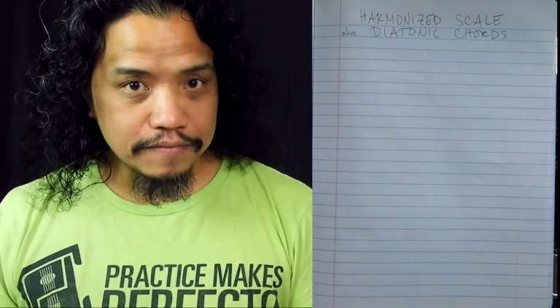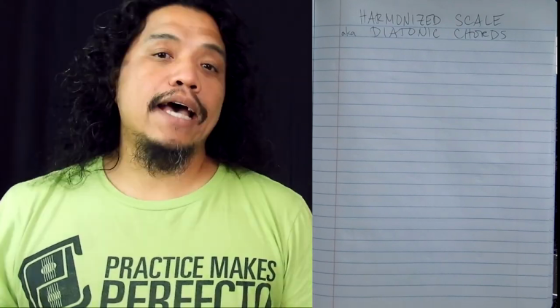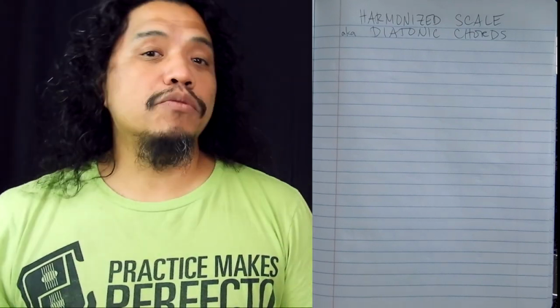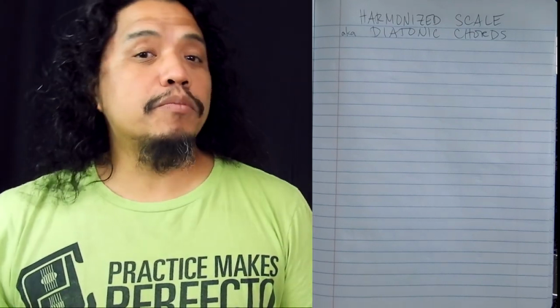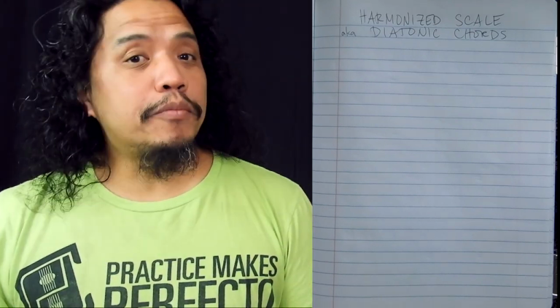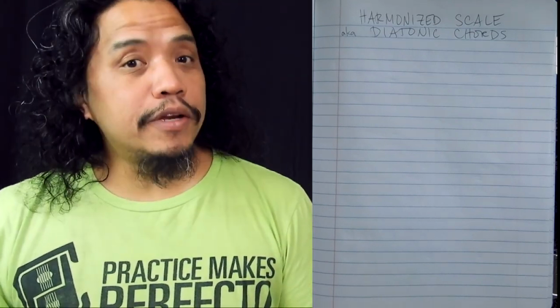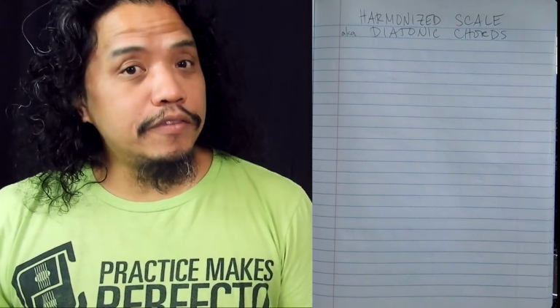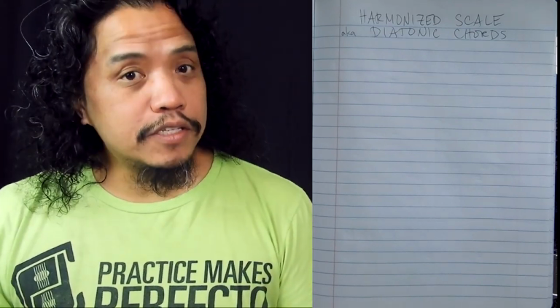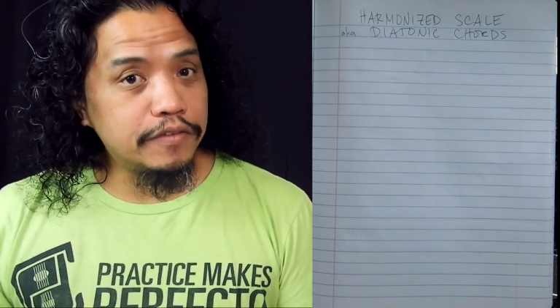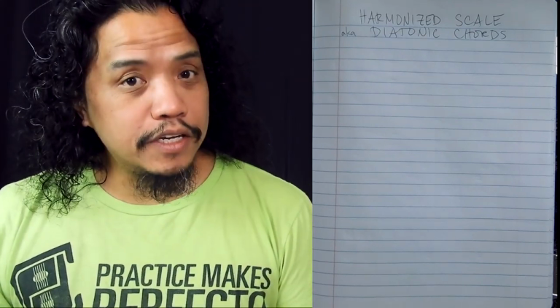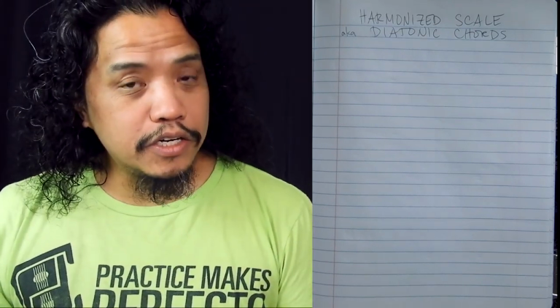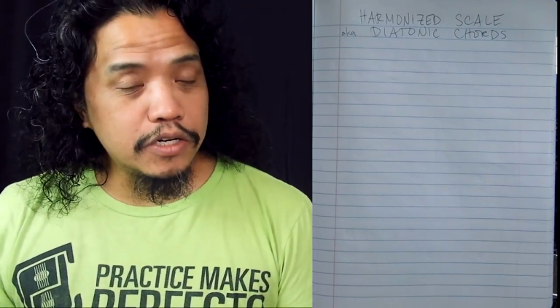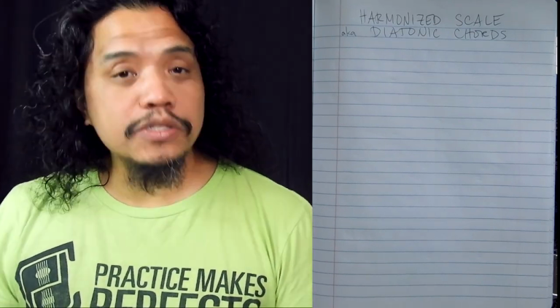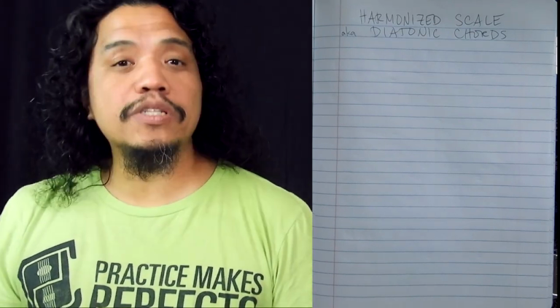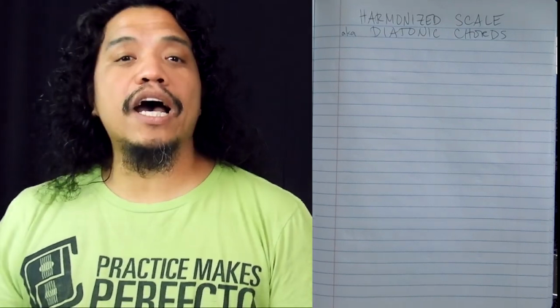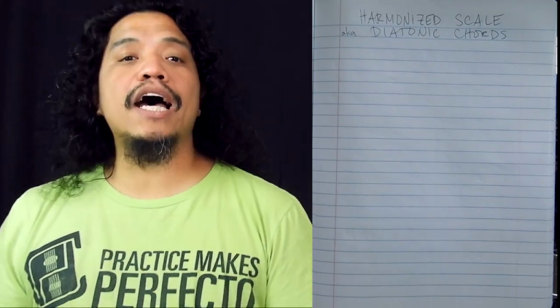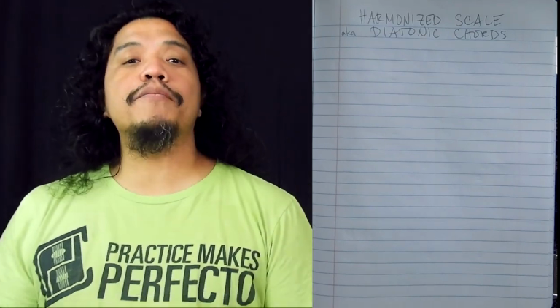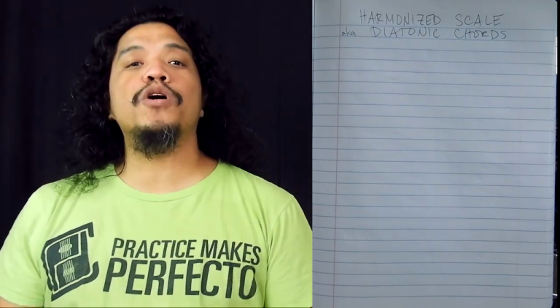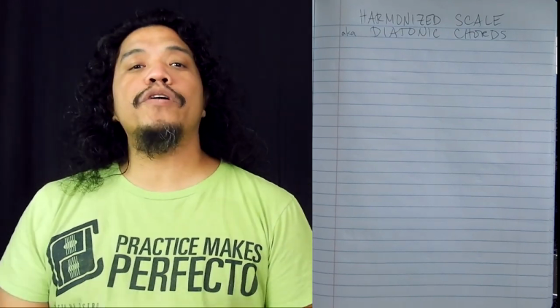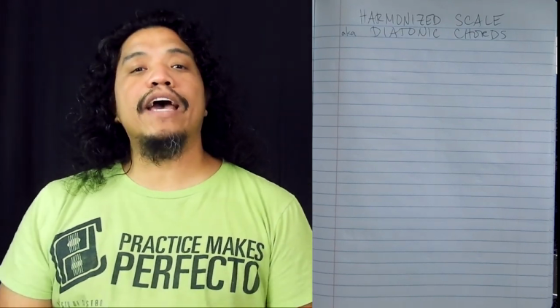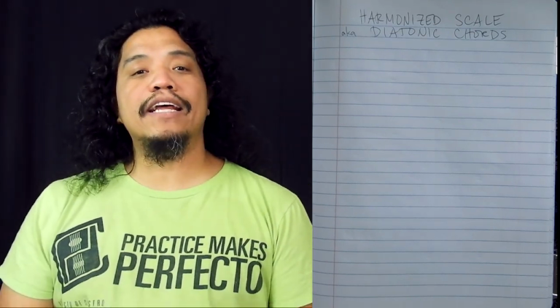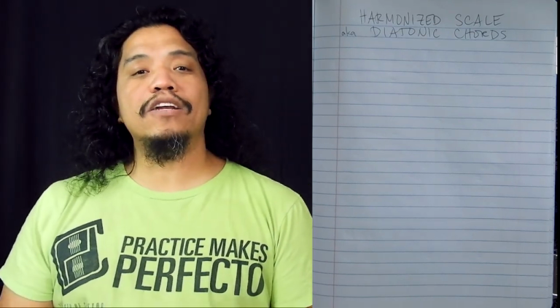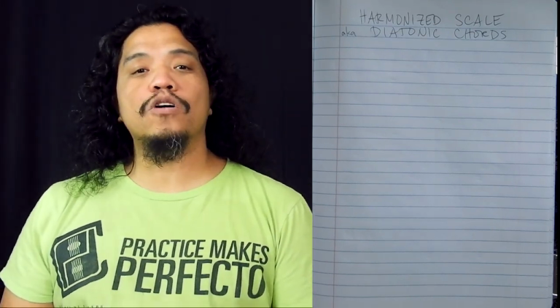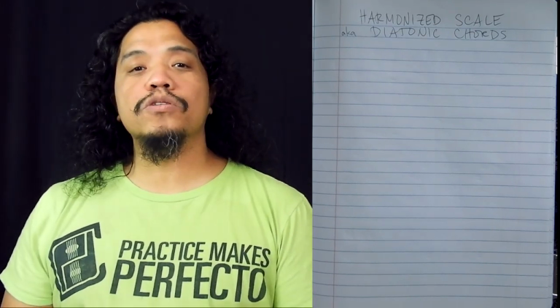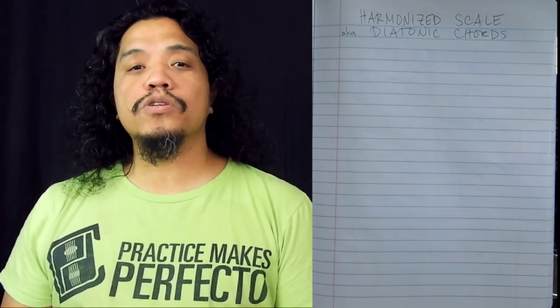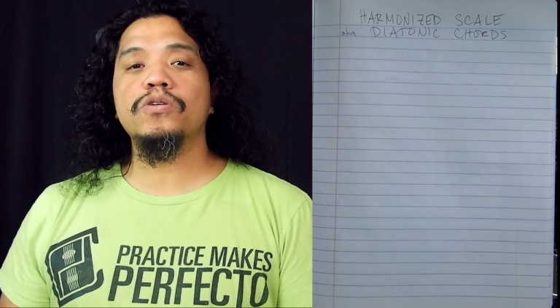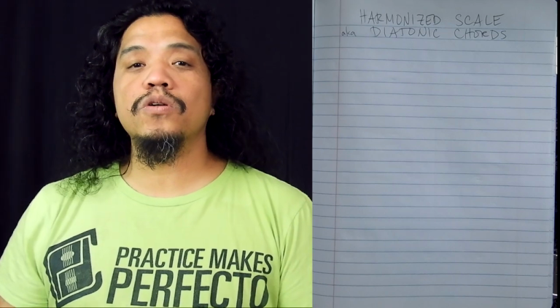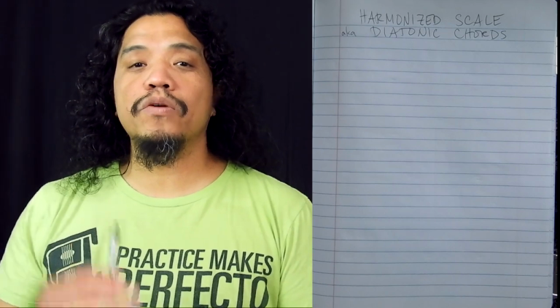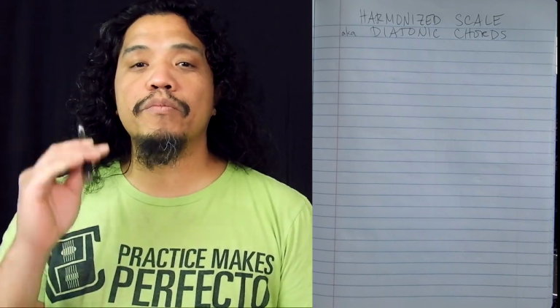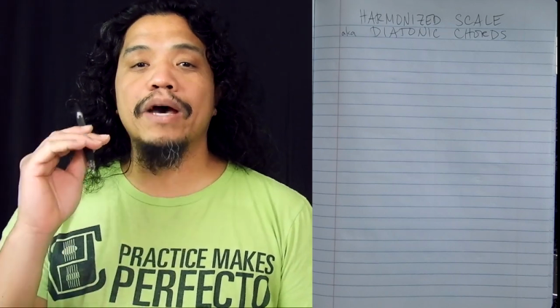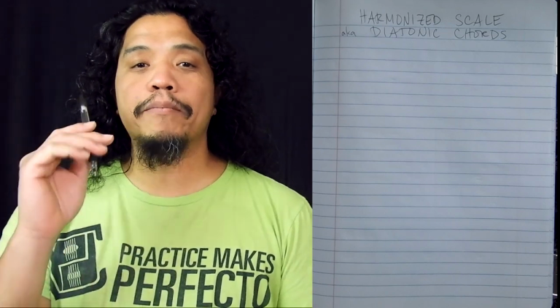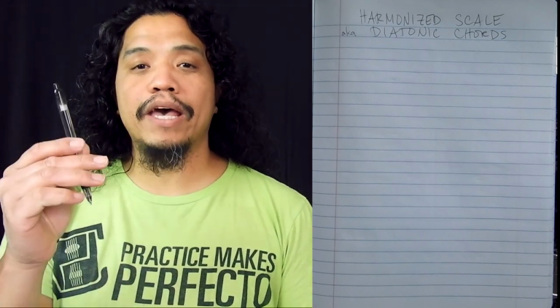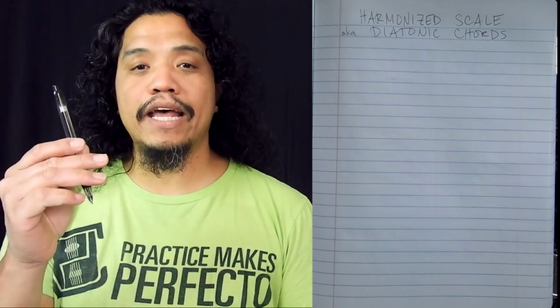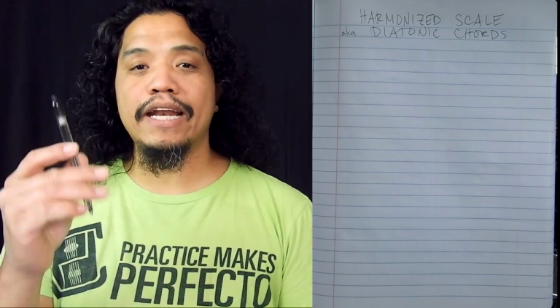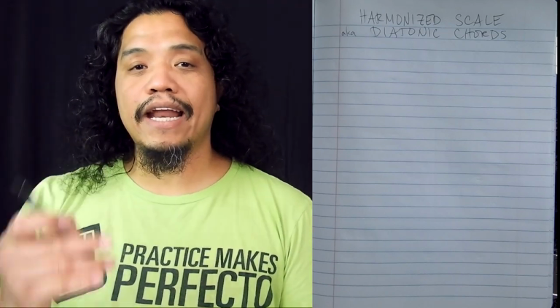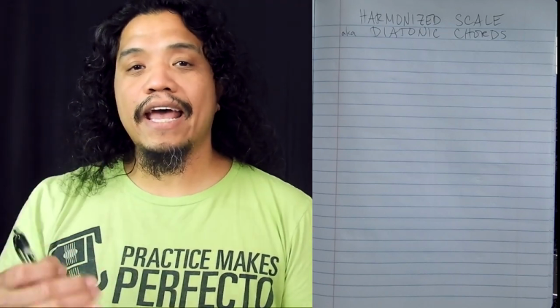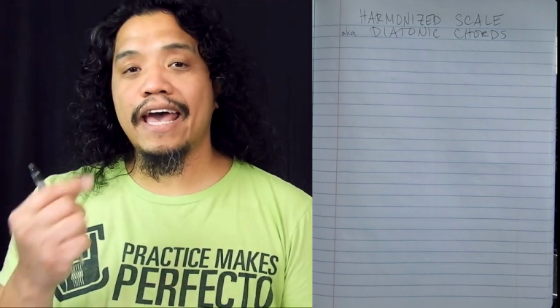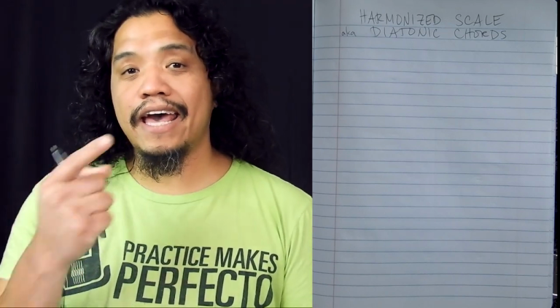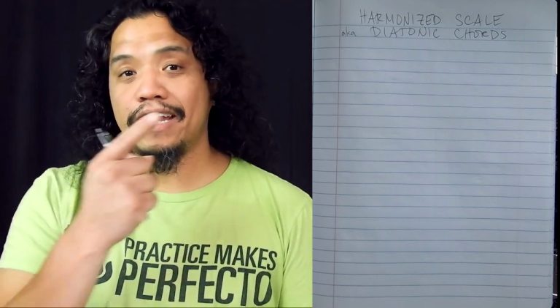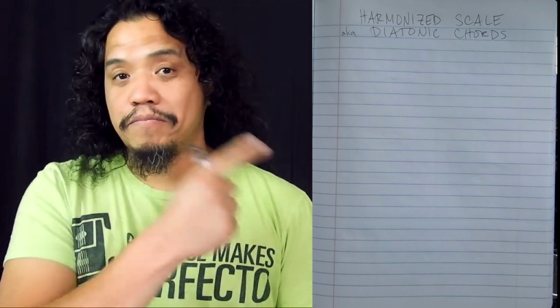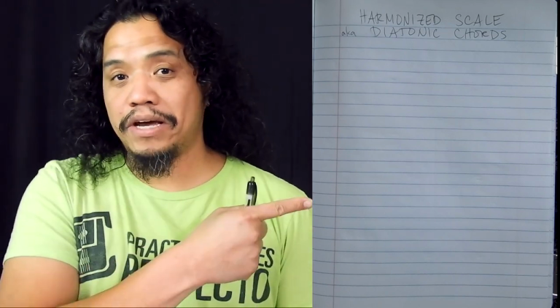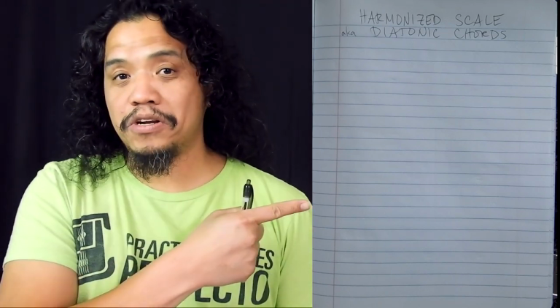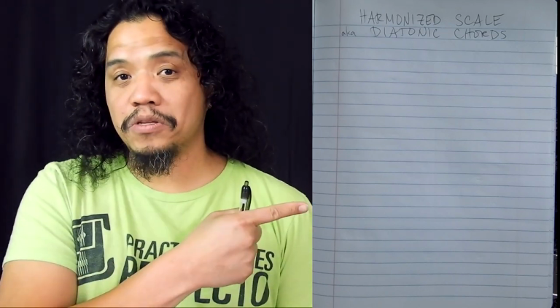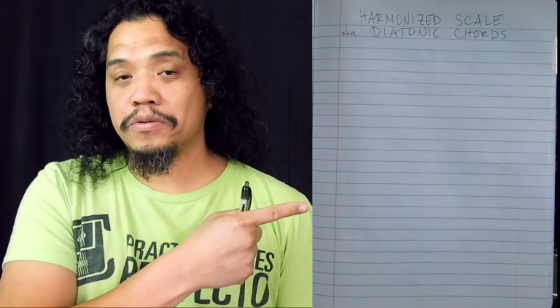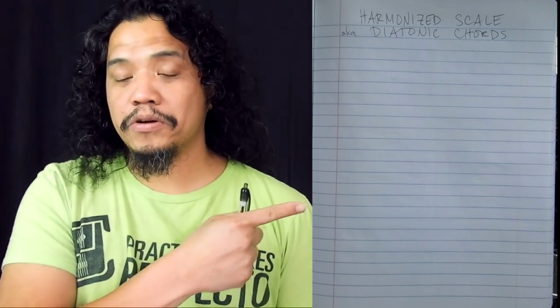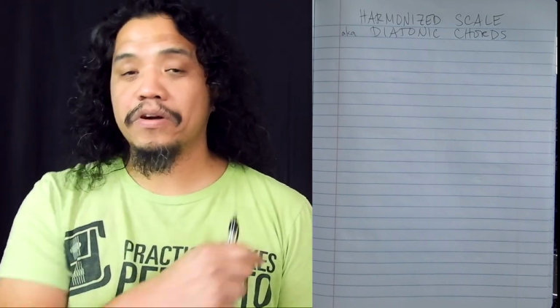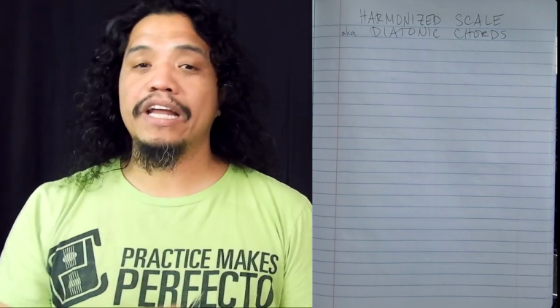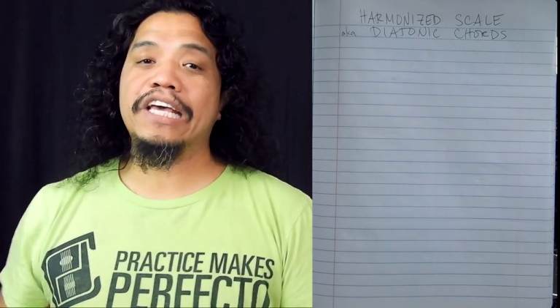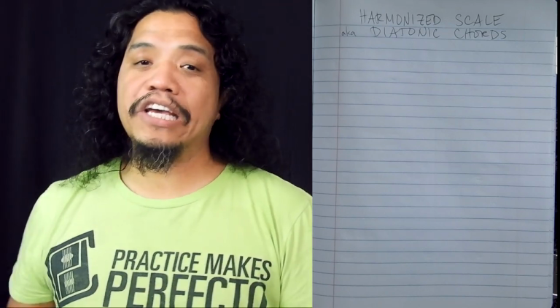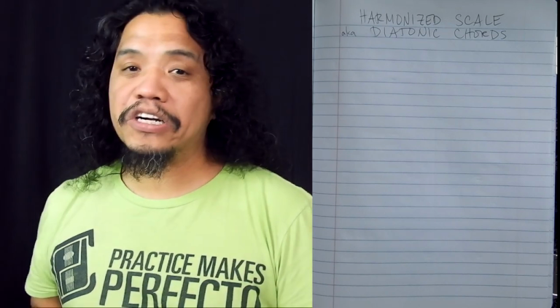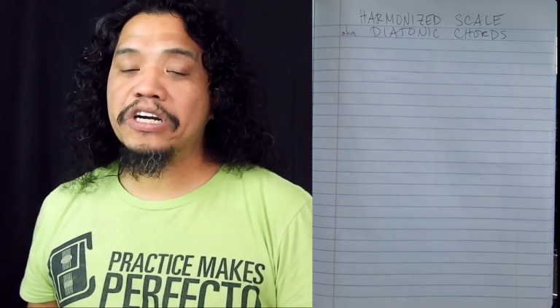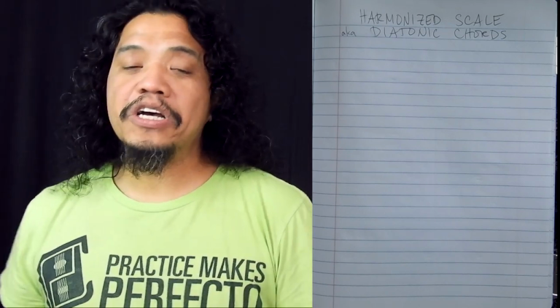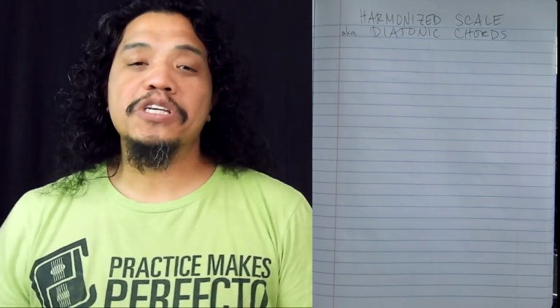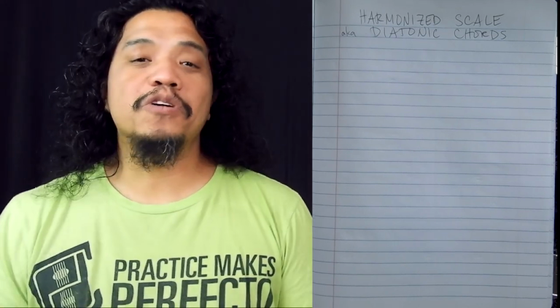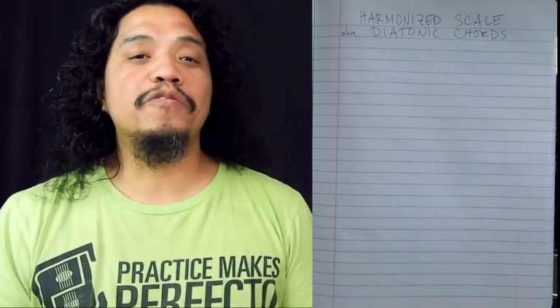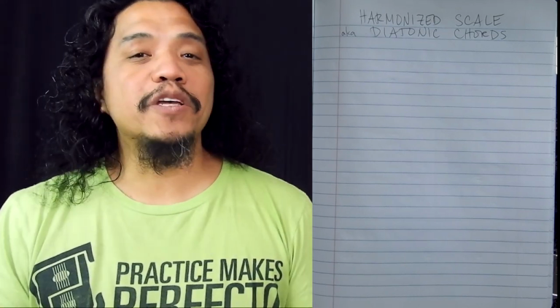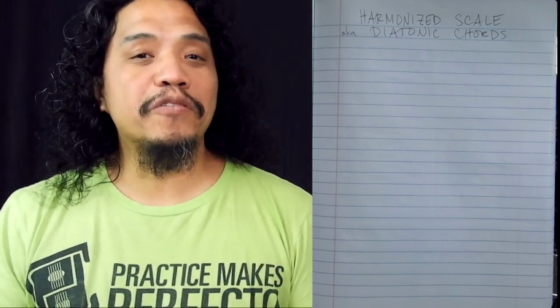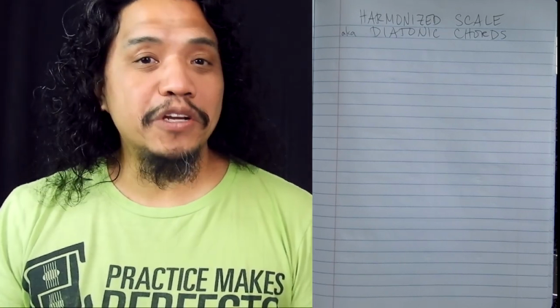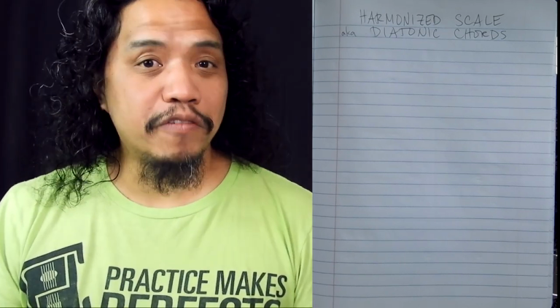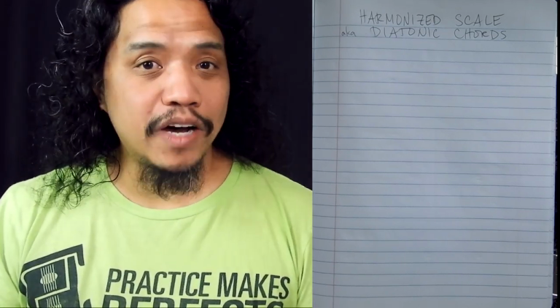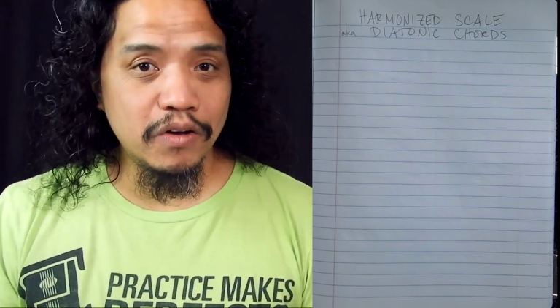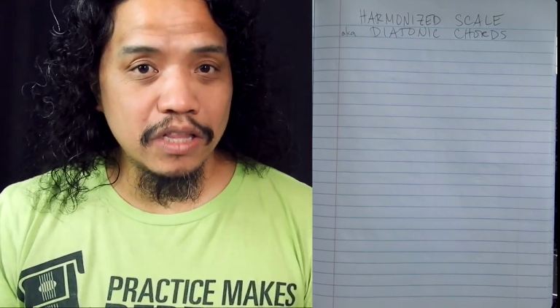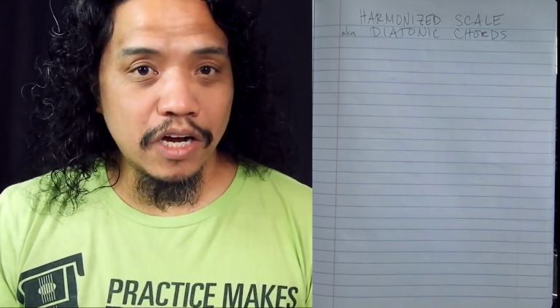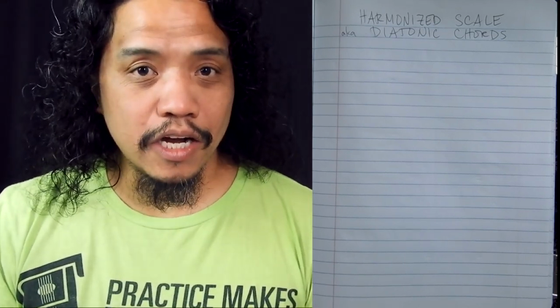It is a scale built of chords instead of single notes. It's also called diatonic chords because once you've built the harmonized scale, it will give you all the chords that will work within the chosen key. As with my previous videos, I'm going at it old school with my pen and my notebook right here, so feel free to follow along.